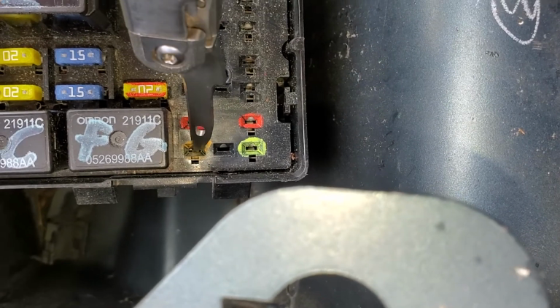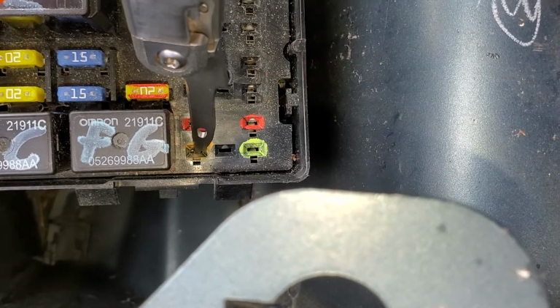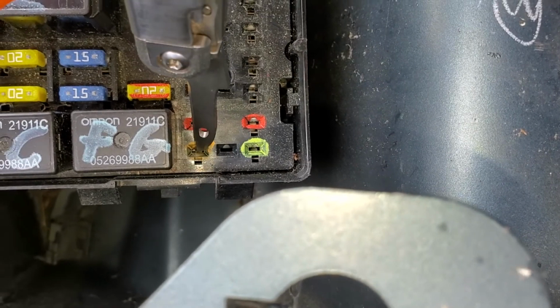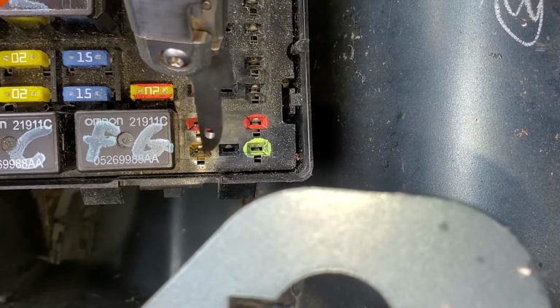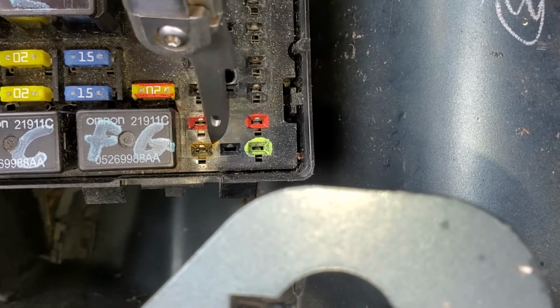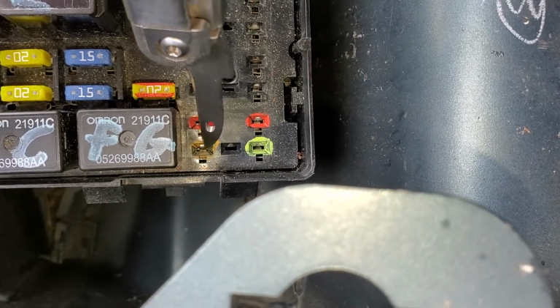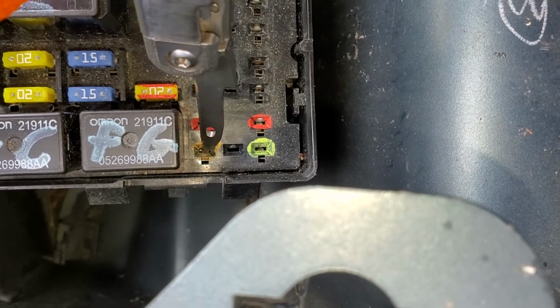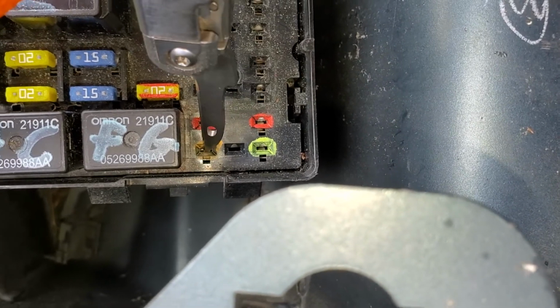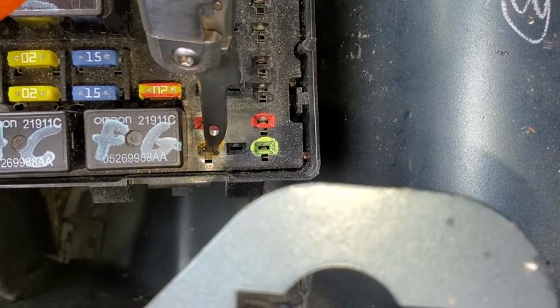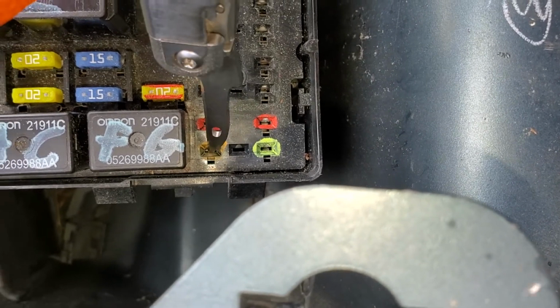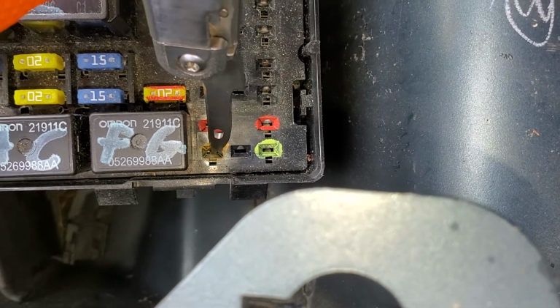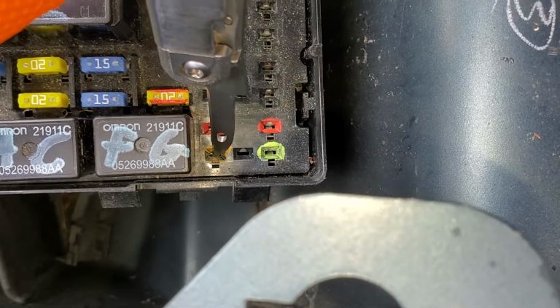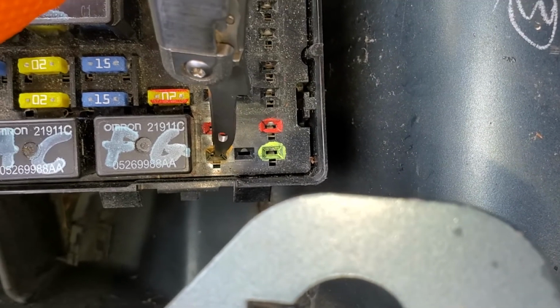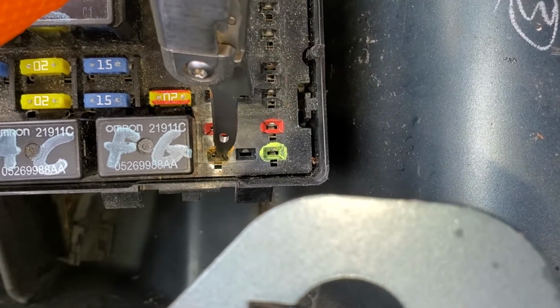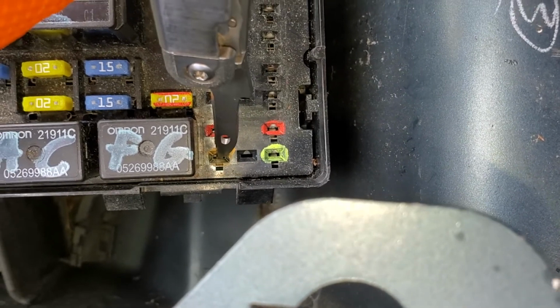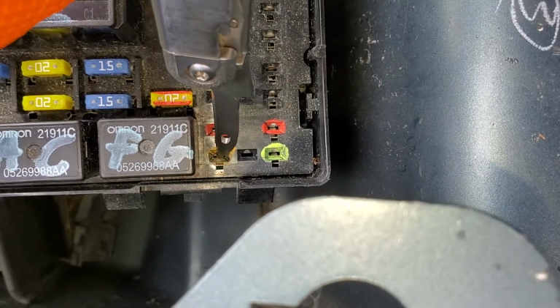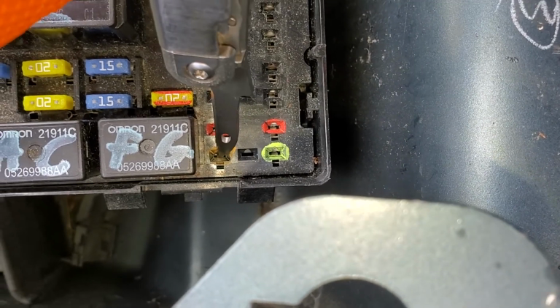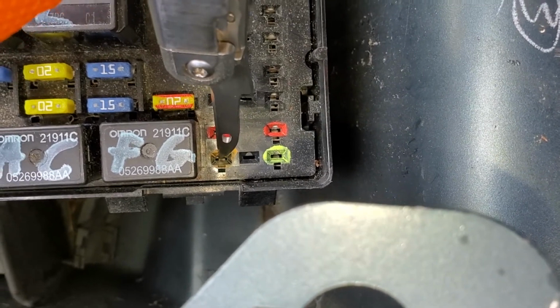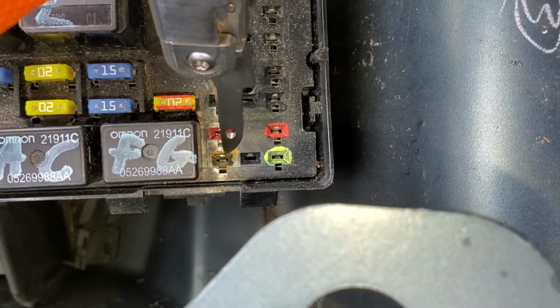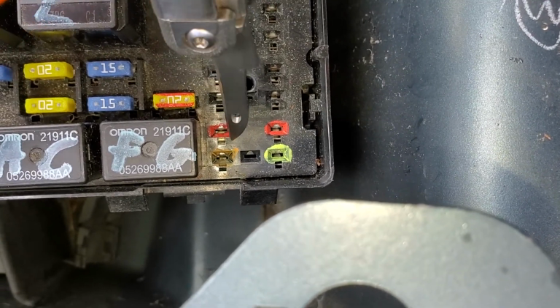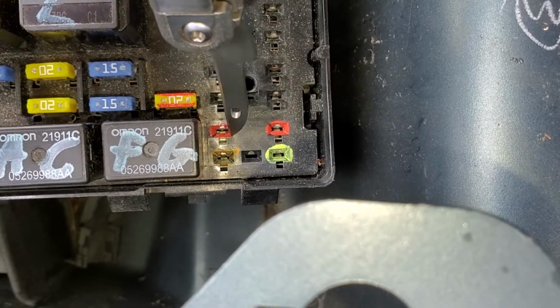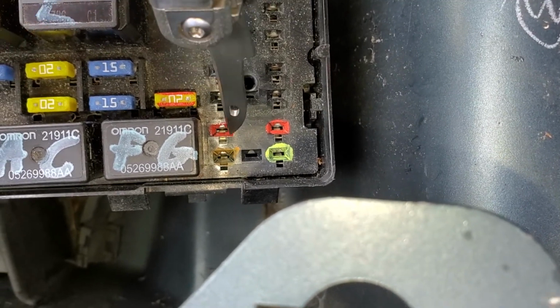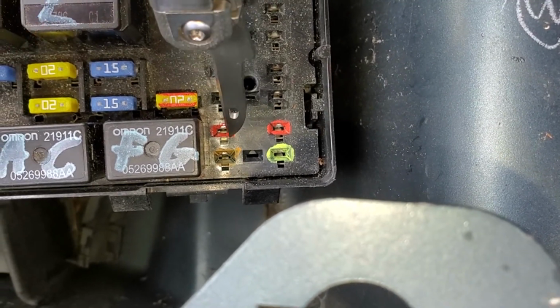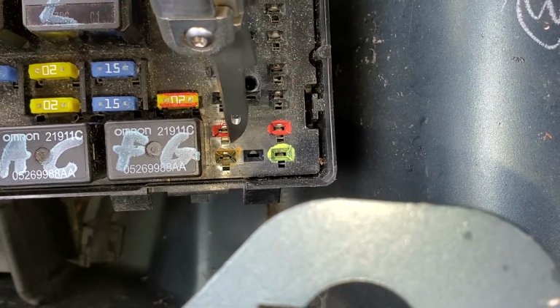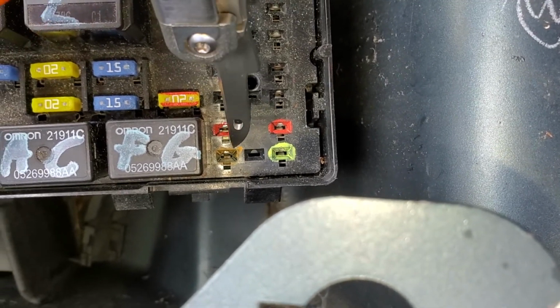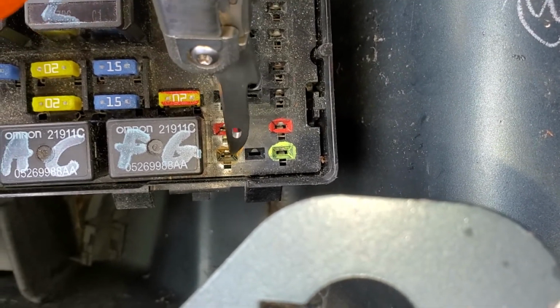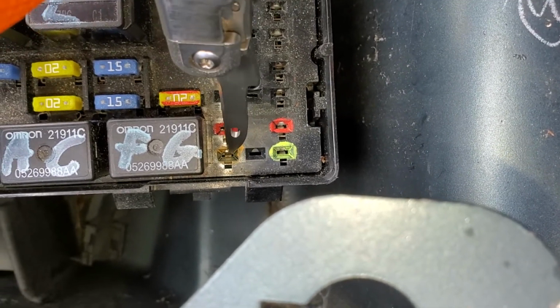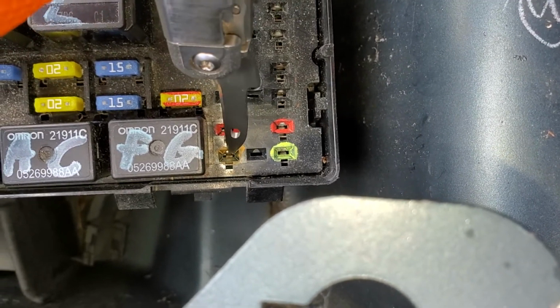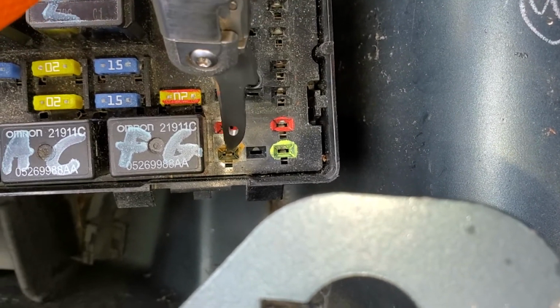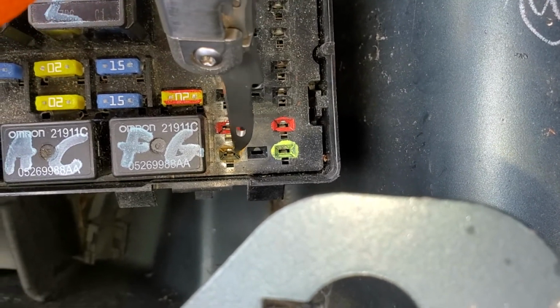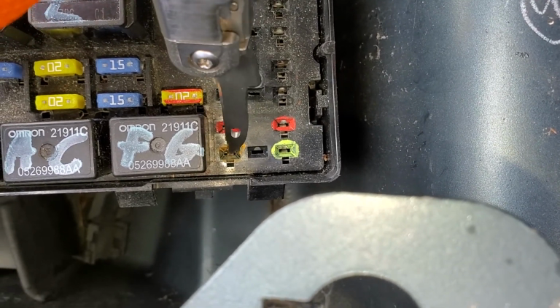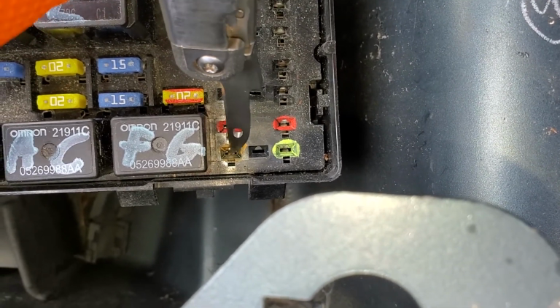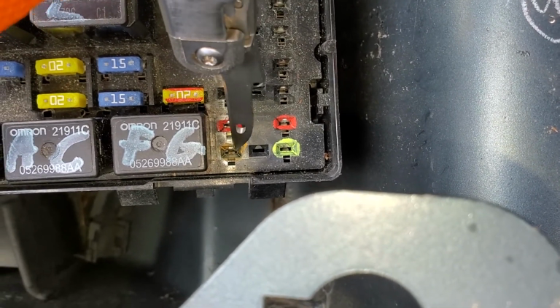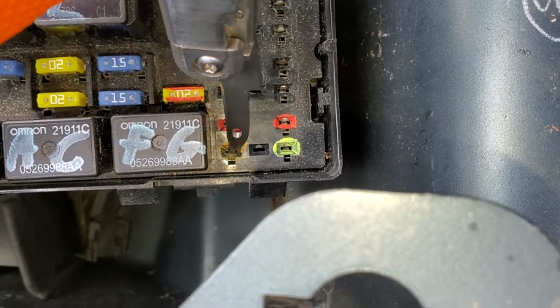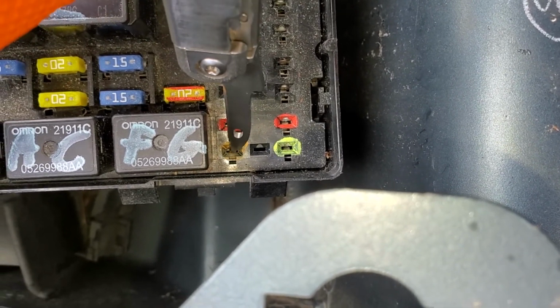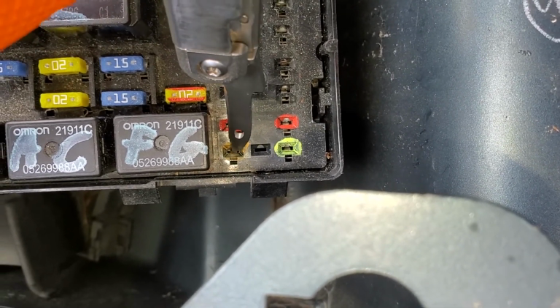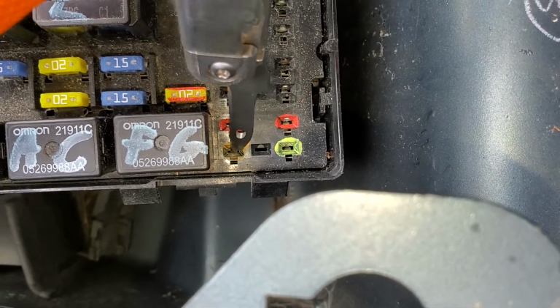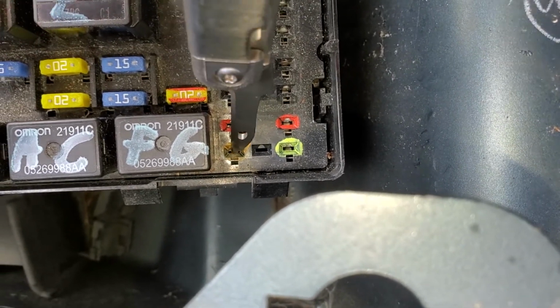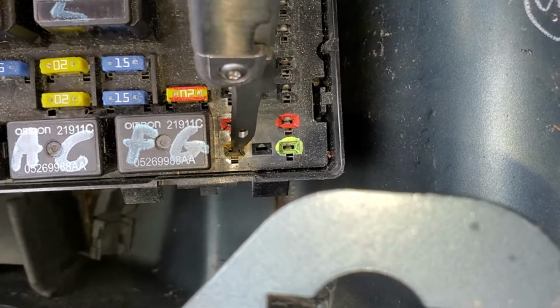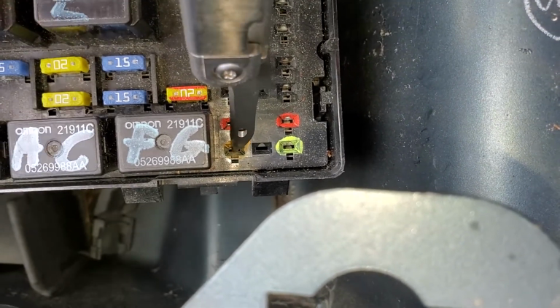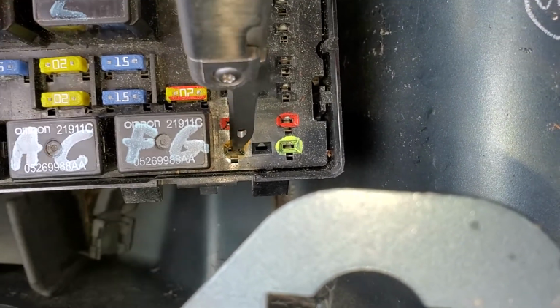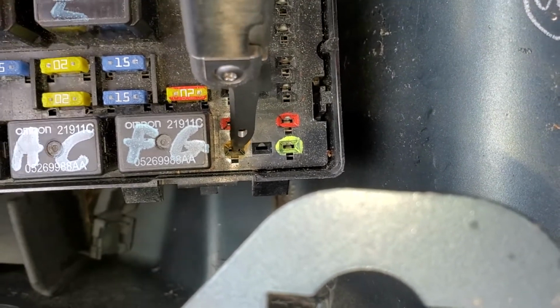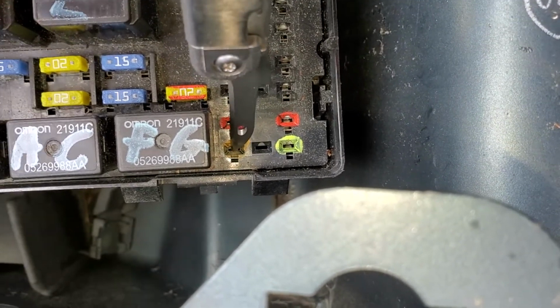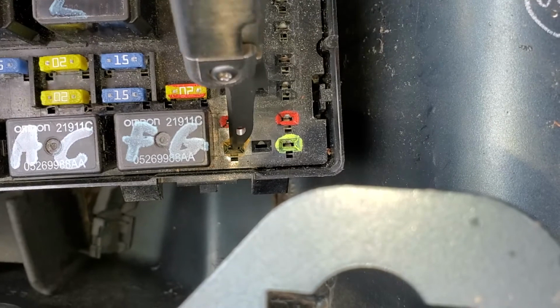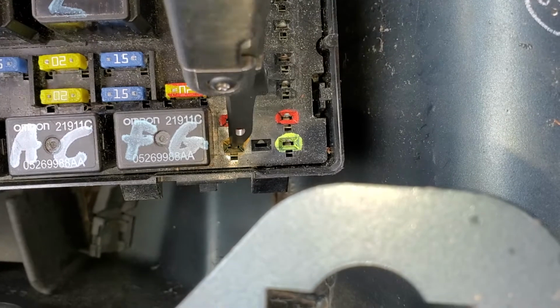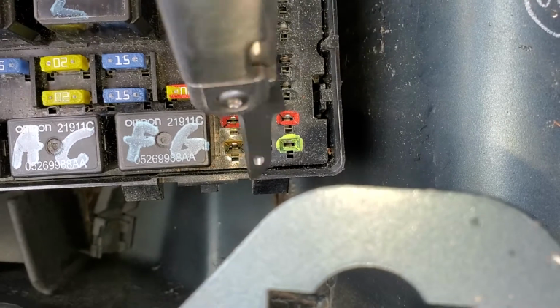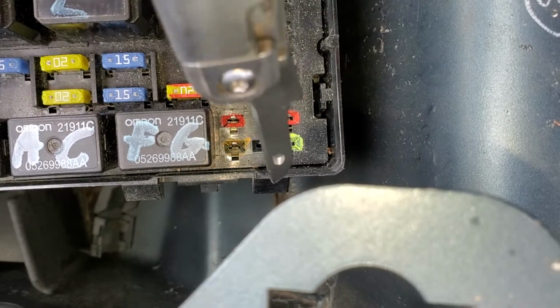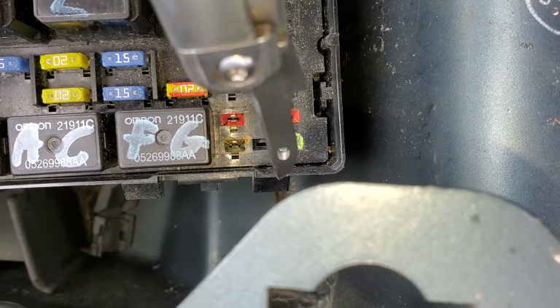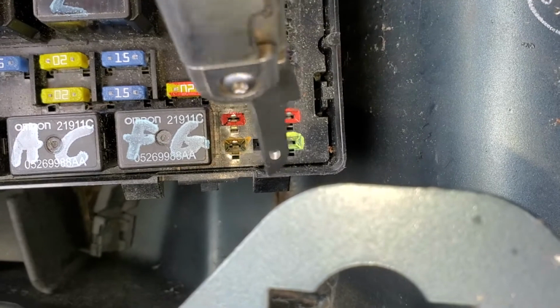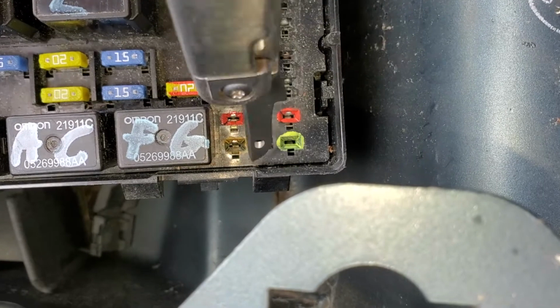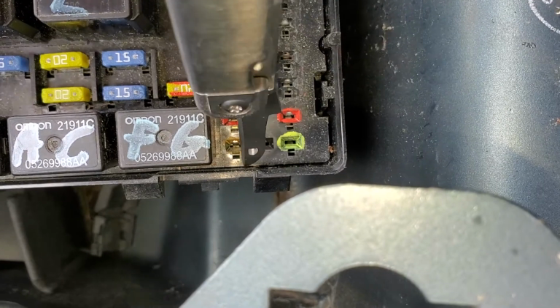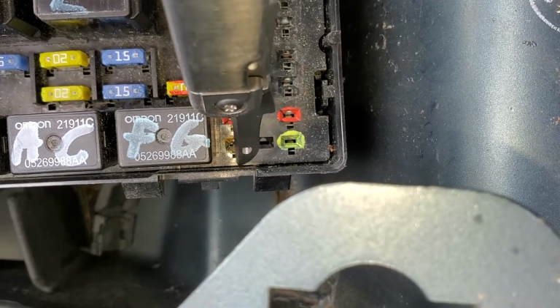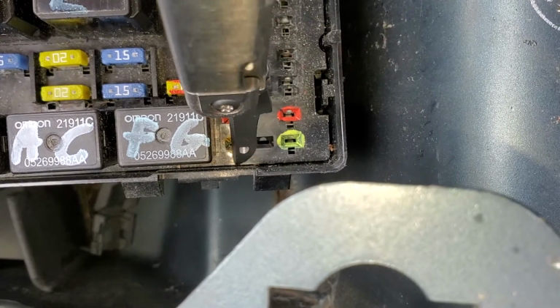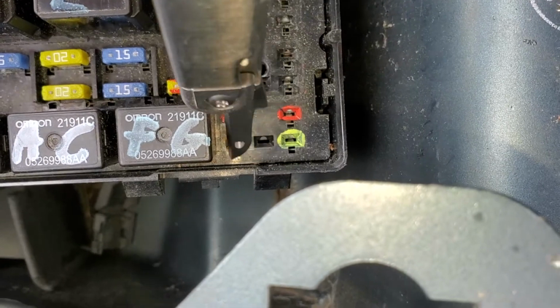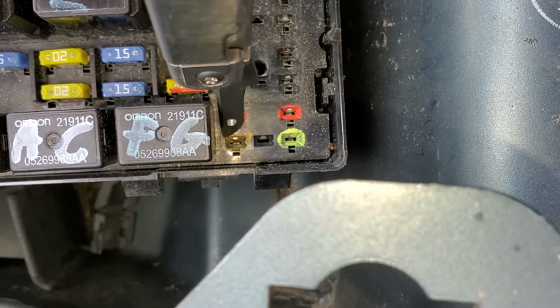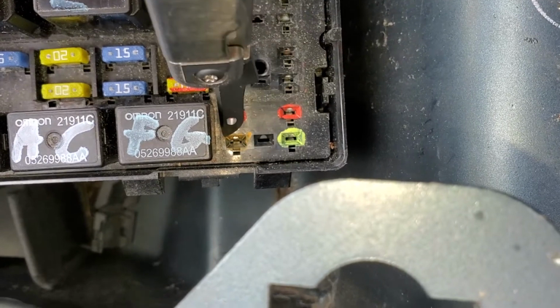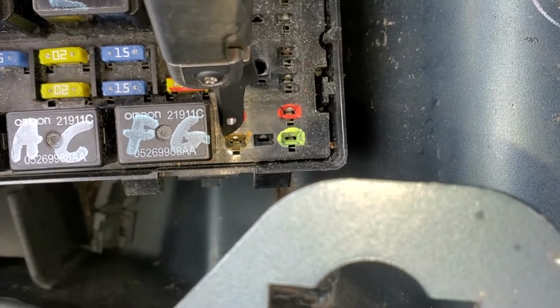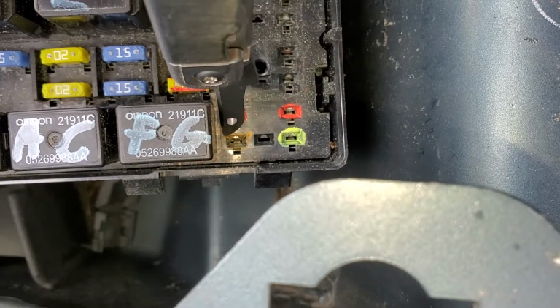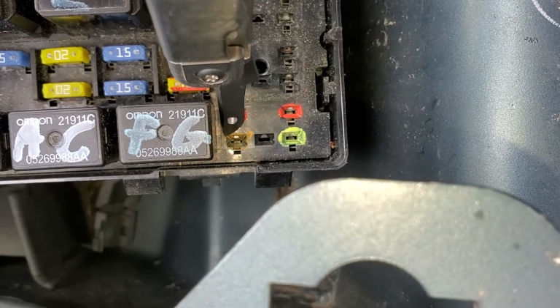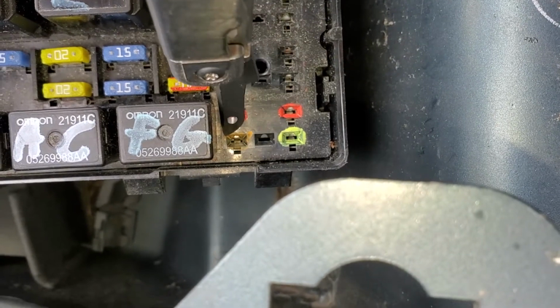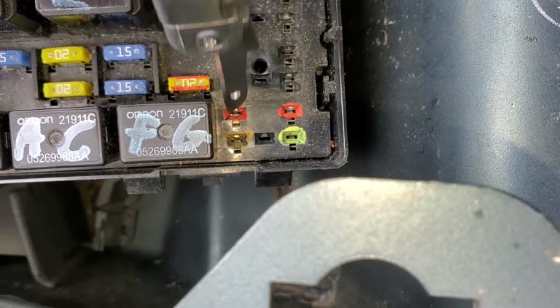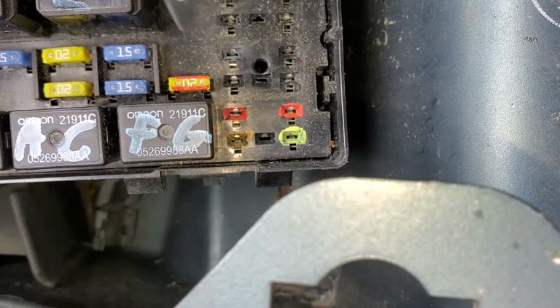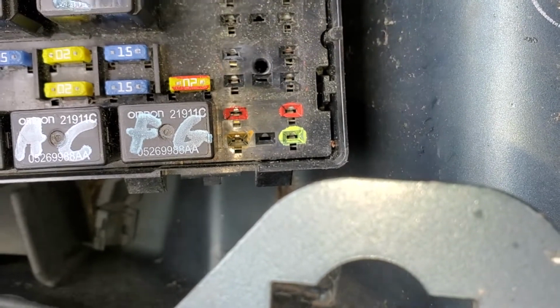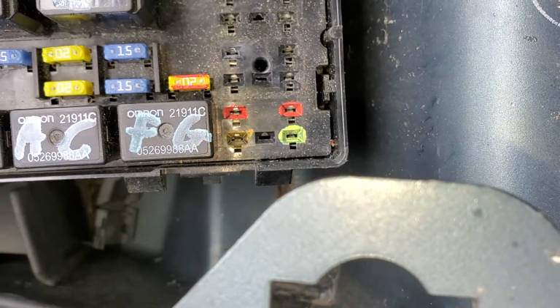You can actually provide your own power to this pin — you'll be directly powering the horn itself — and so you should expect the horn to go off if you put power into this pin.